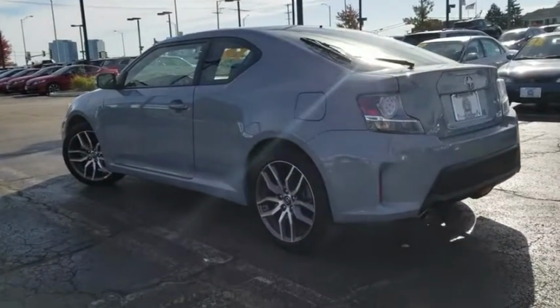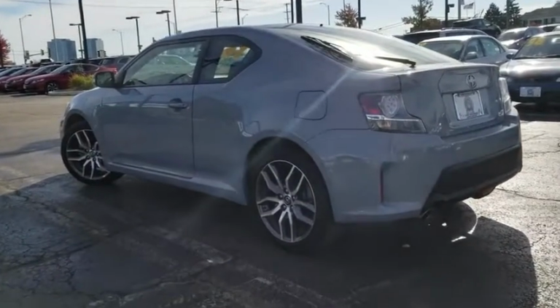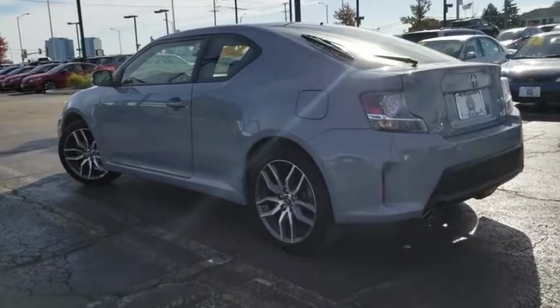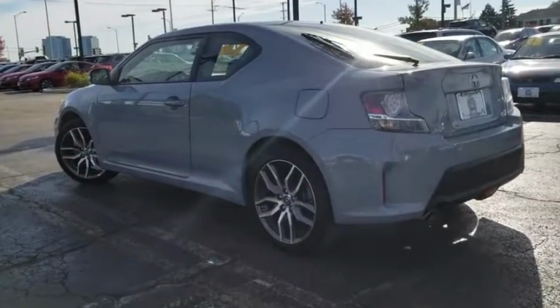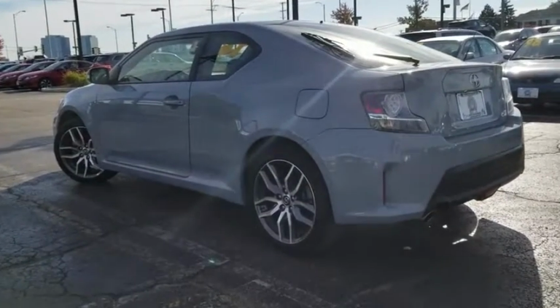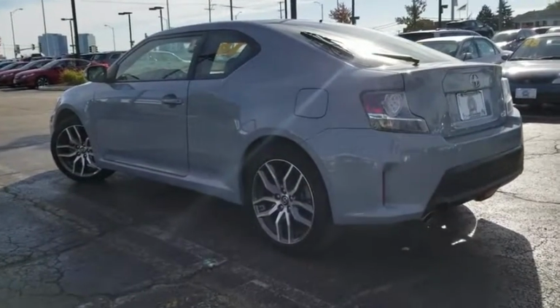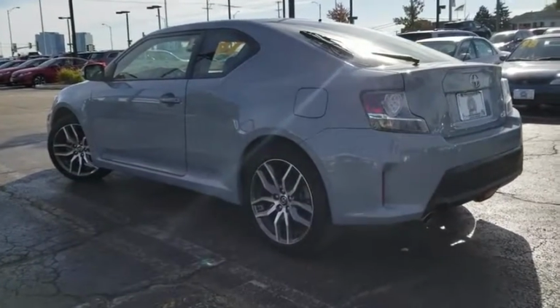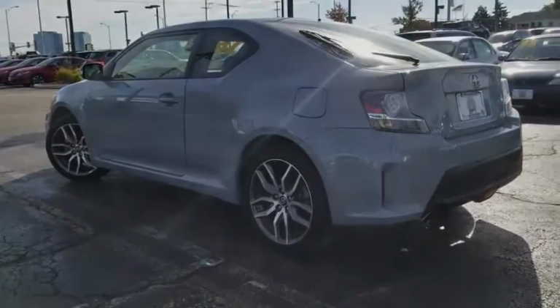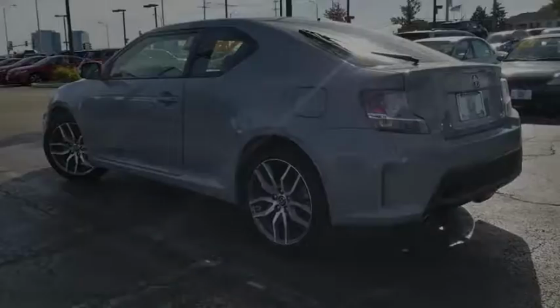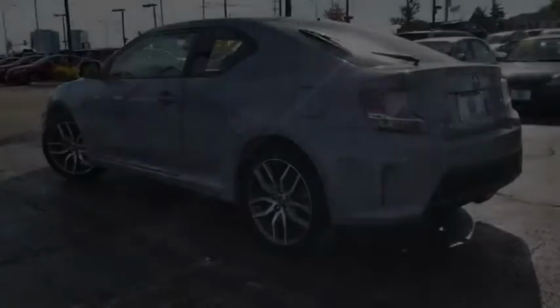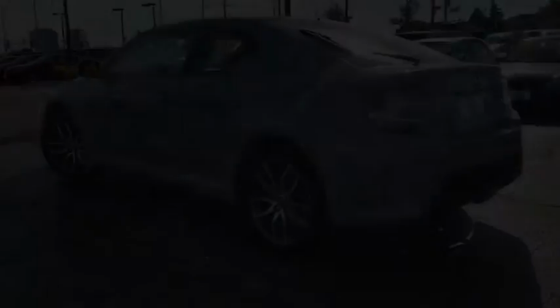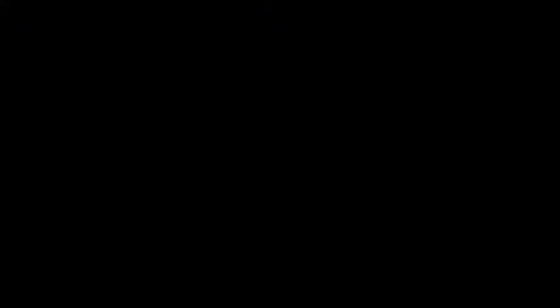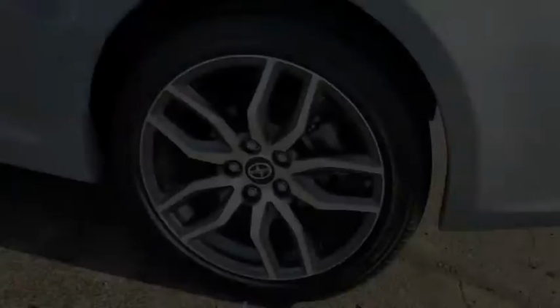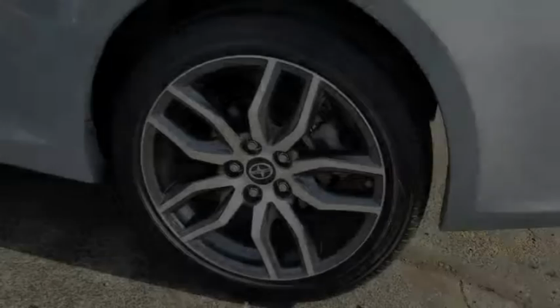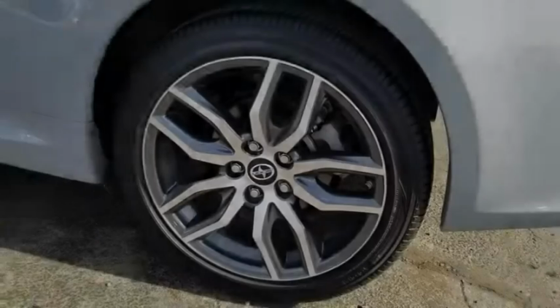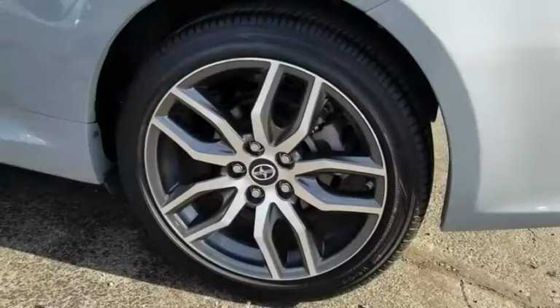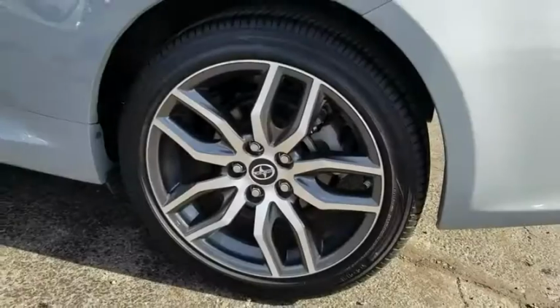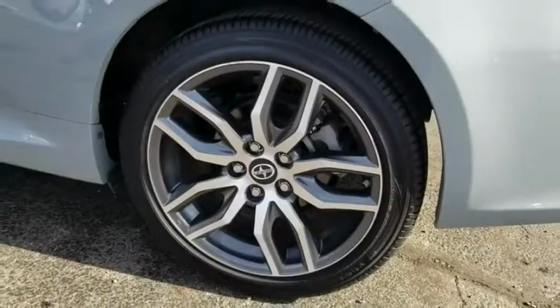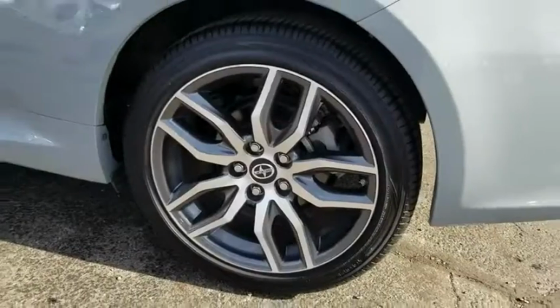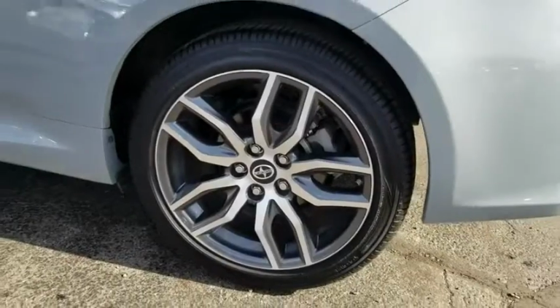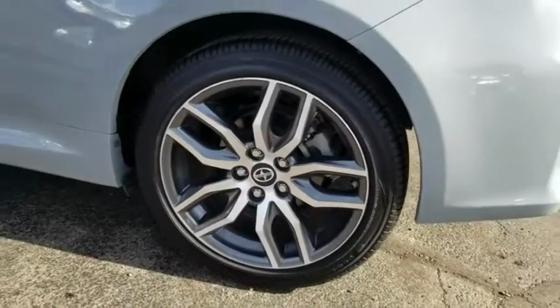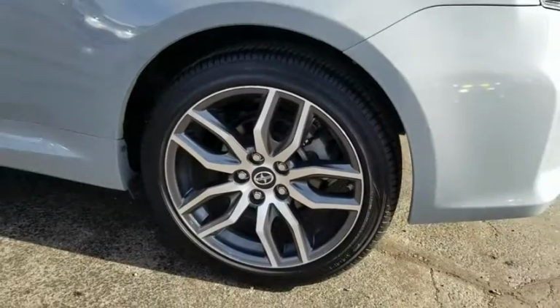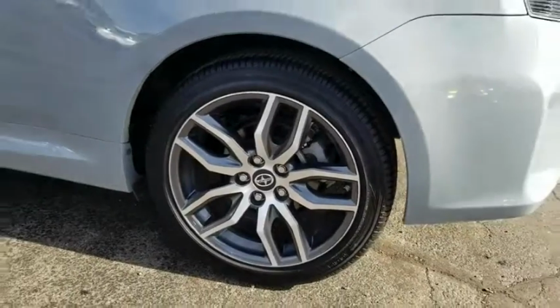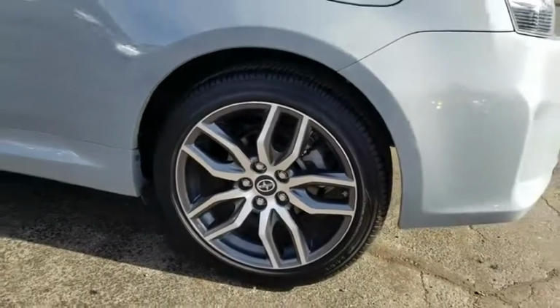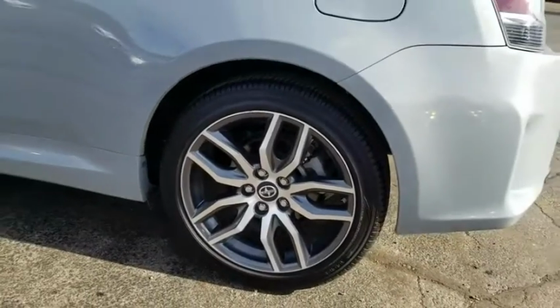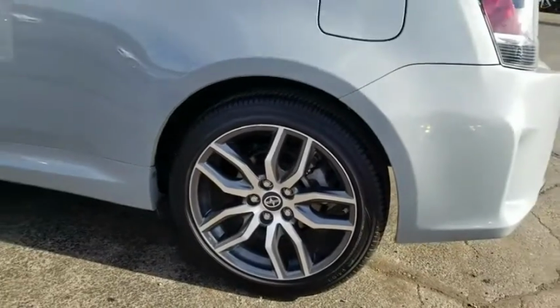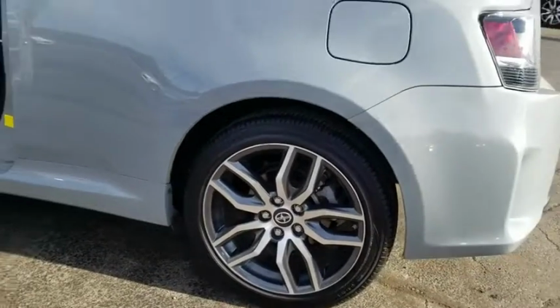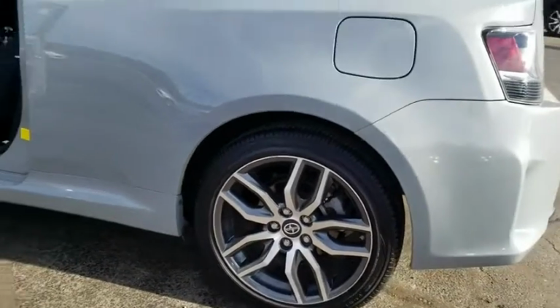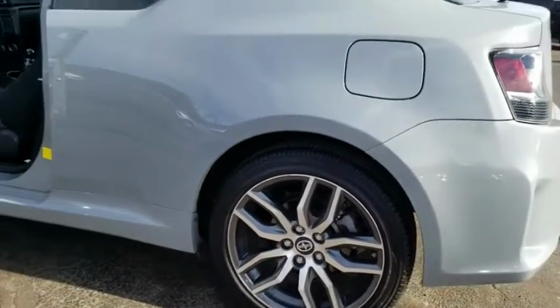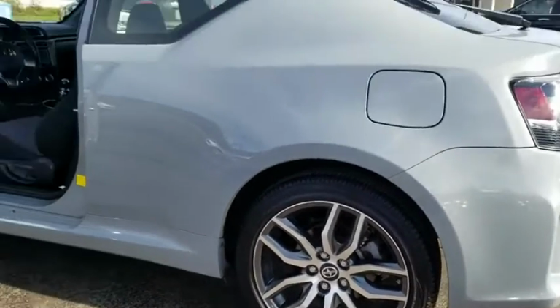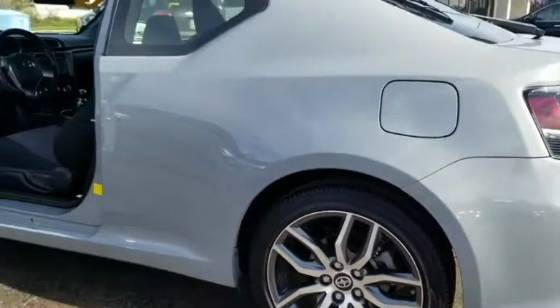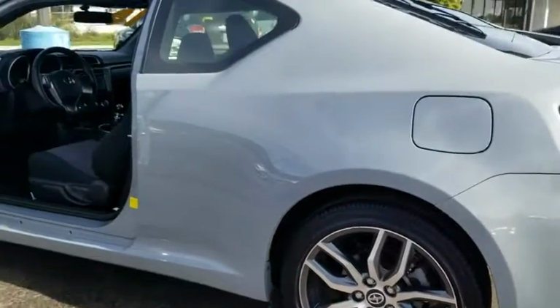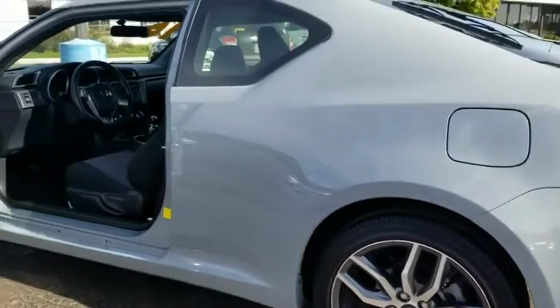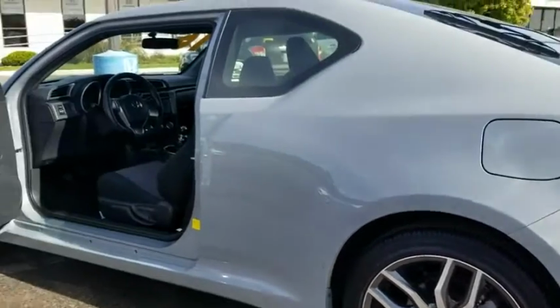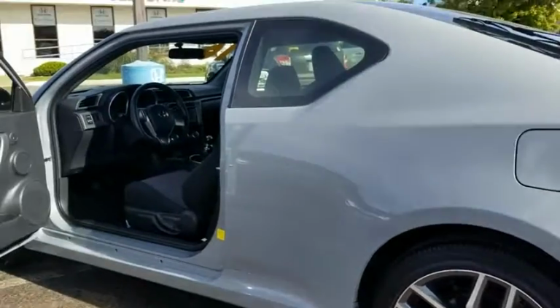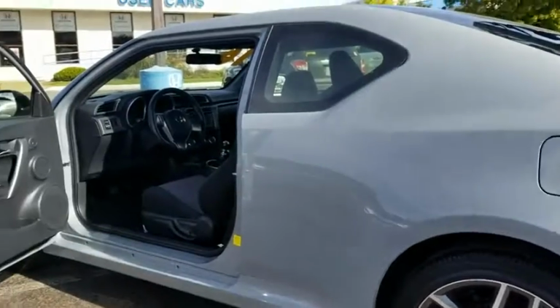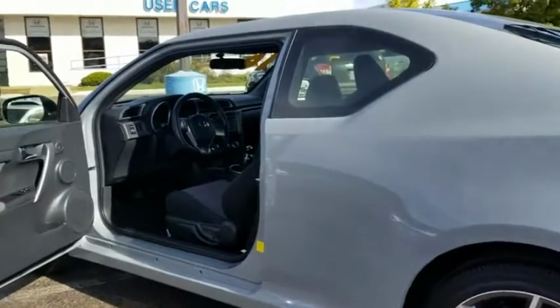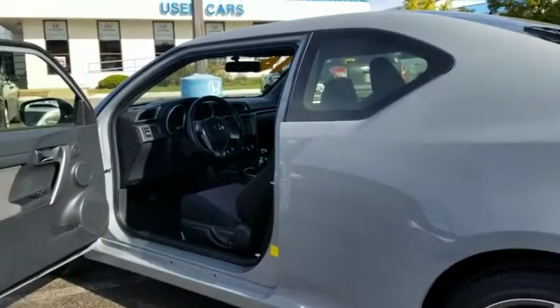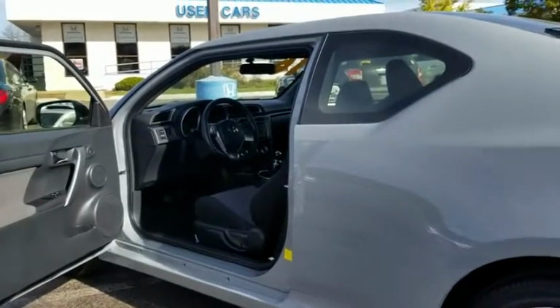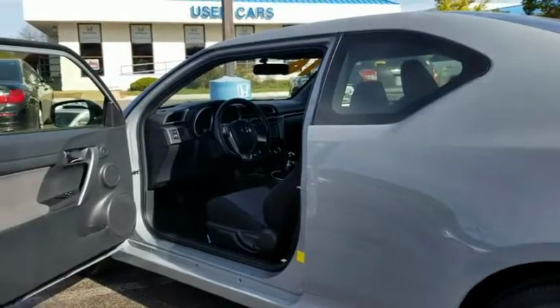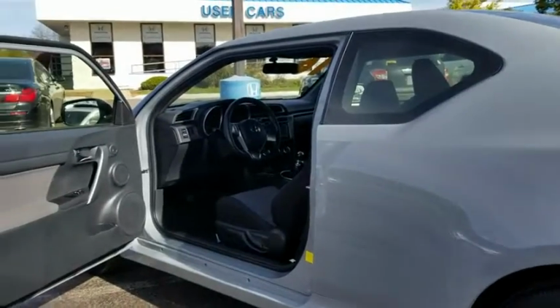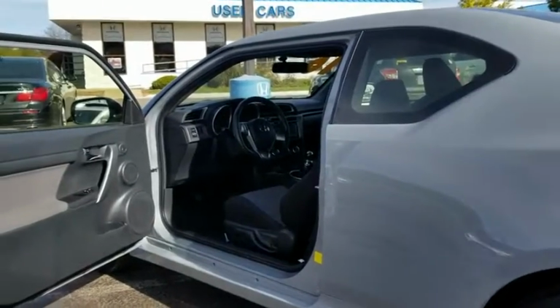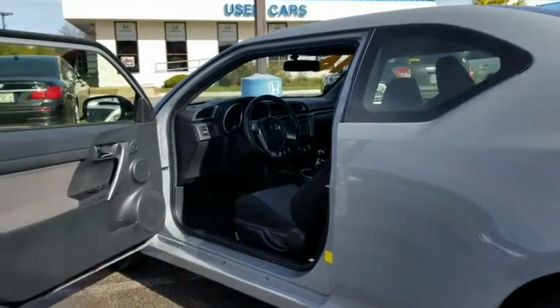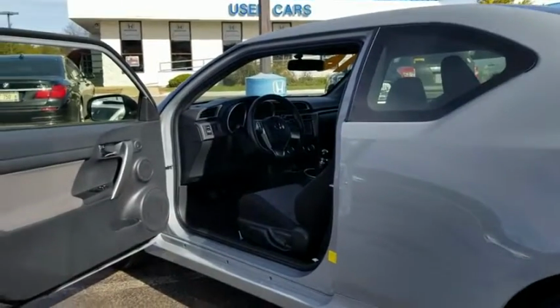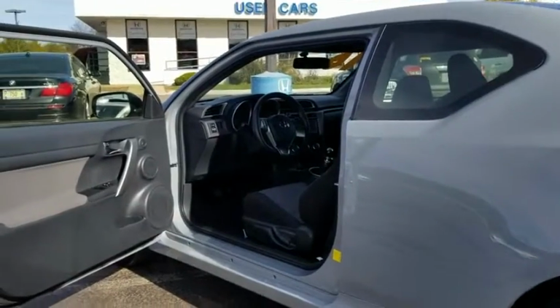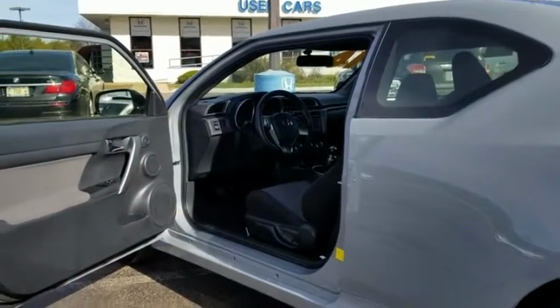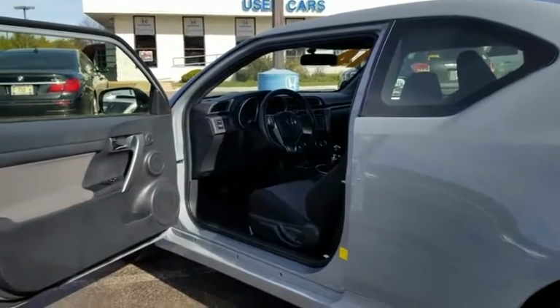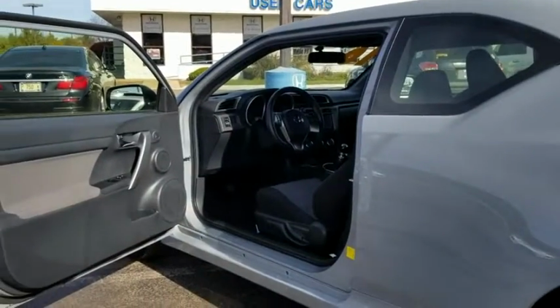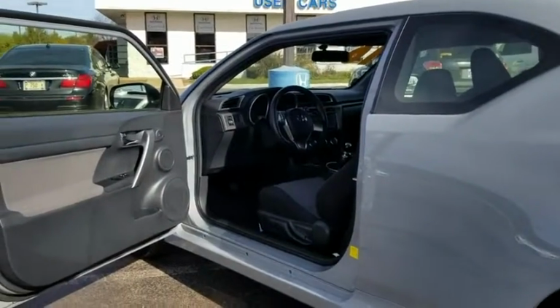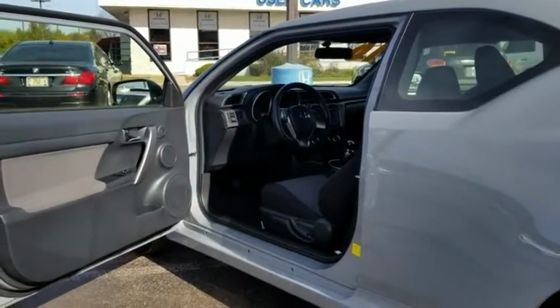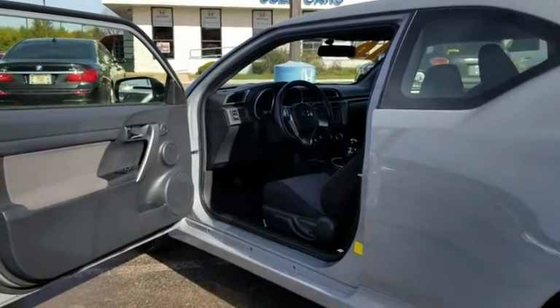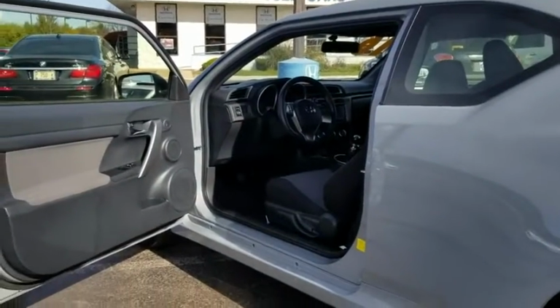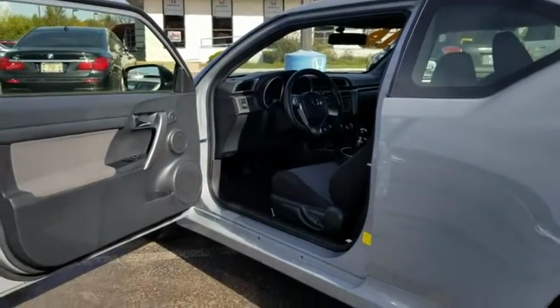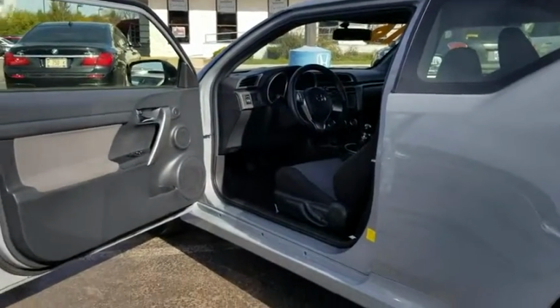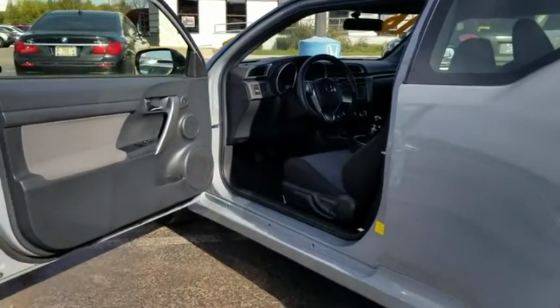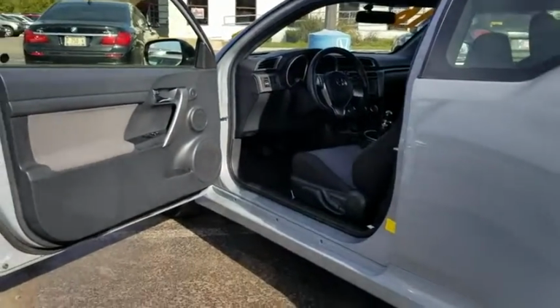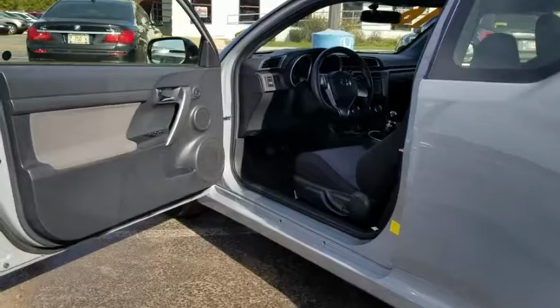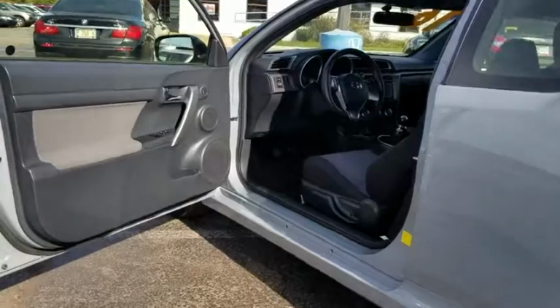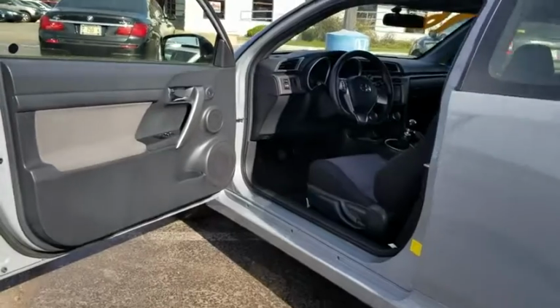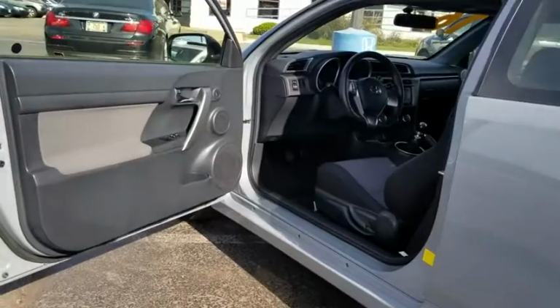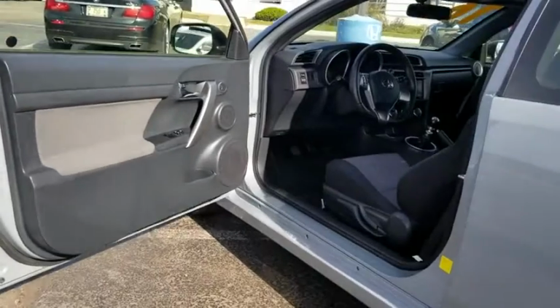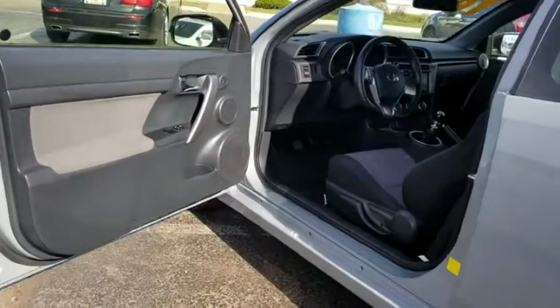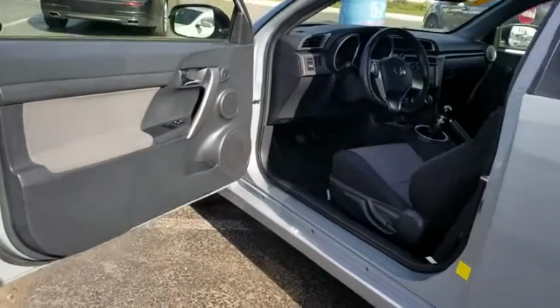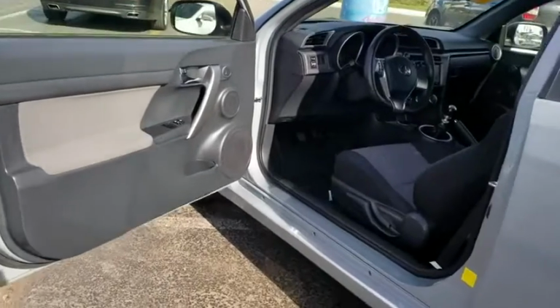Driver vanity mirror, front bucket seats, rear window wiper, tilt steering wheel, front reading lamps. Come see the car for yourself.